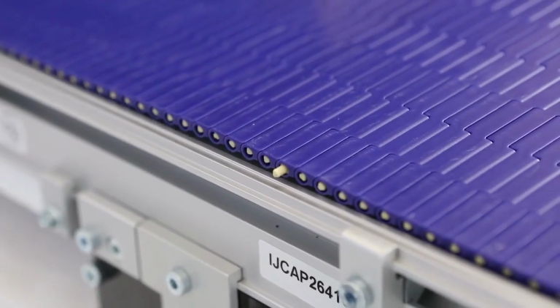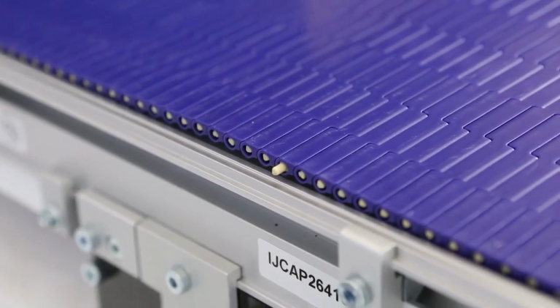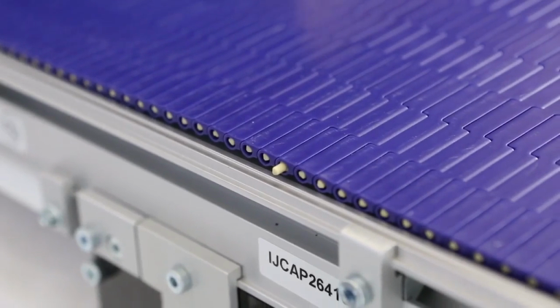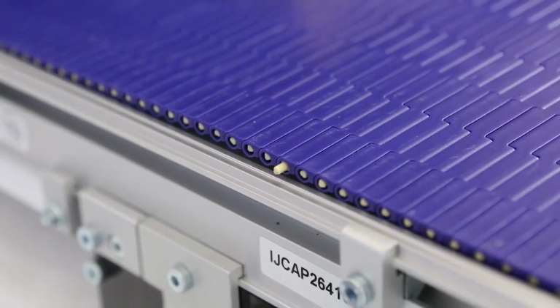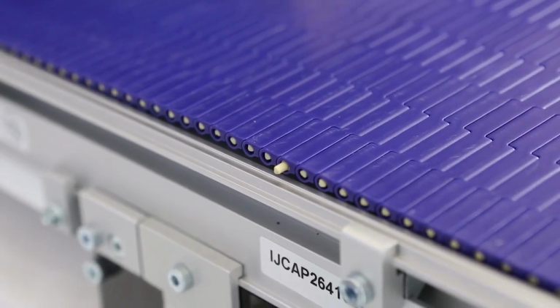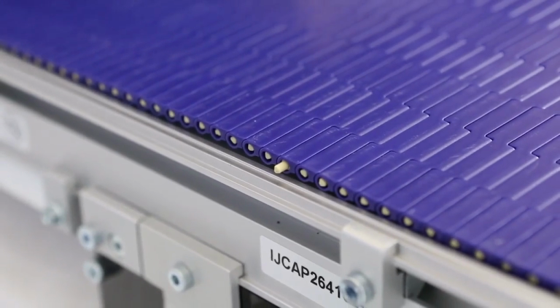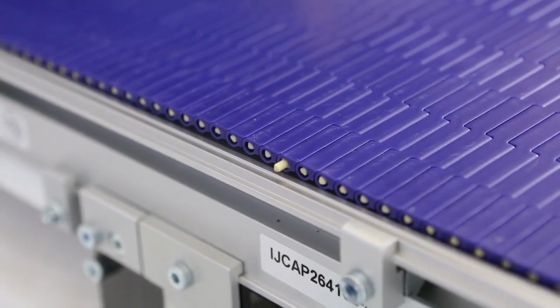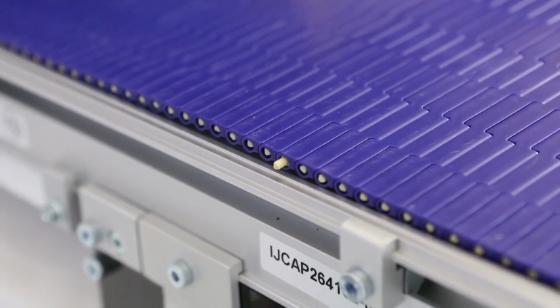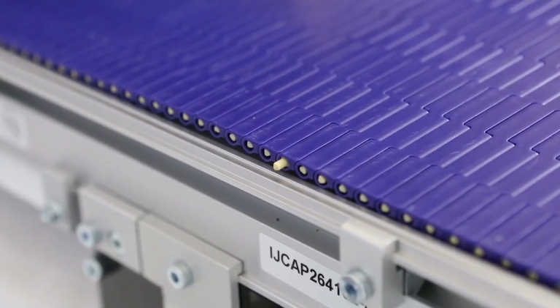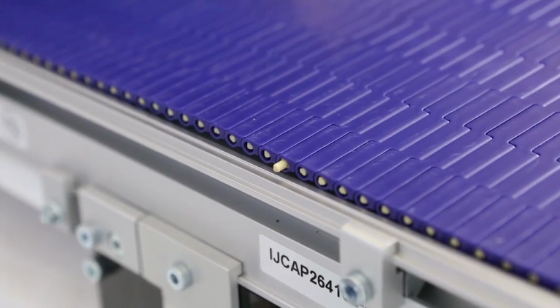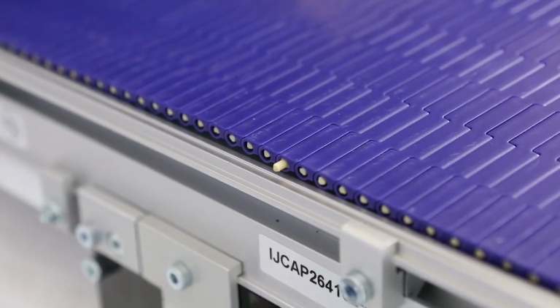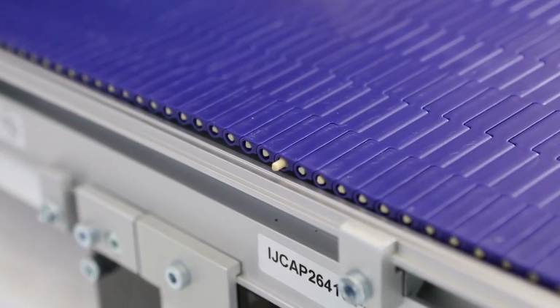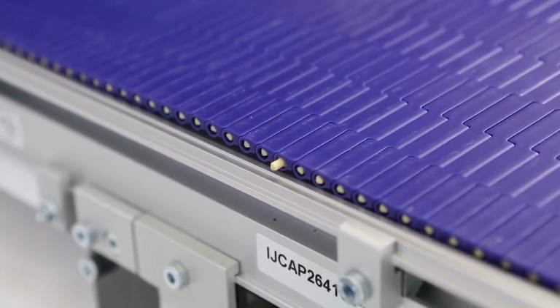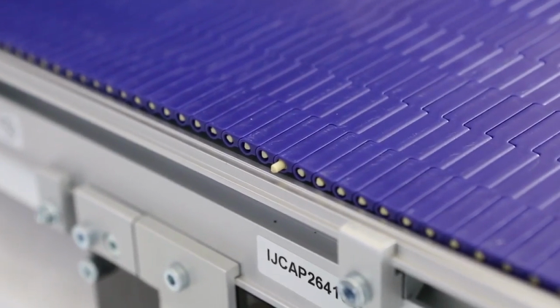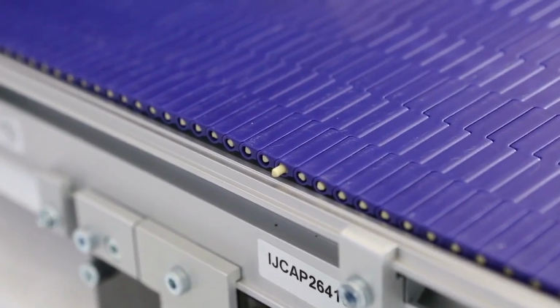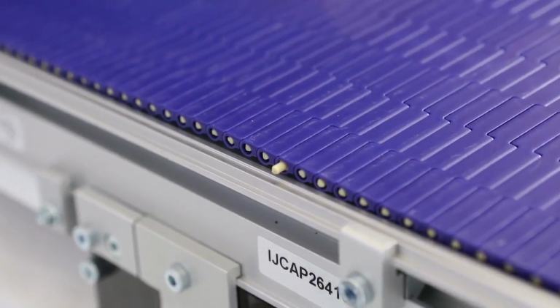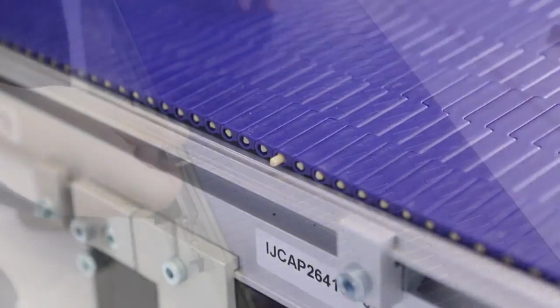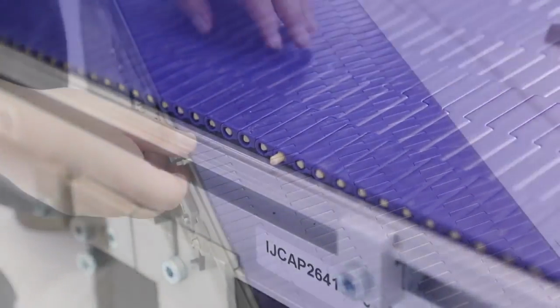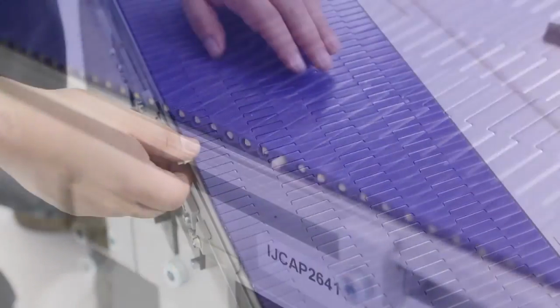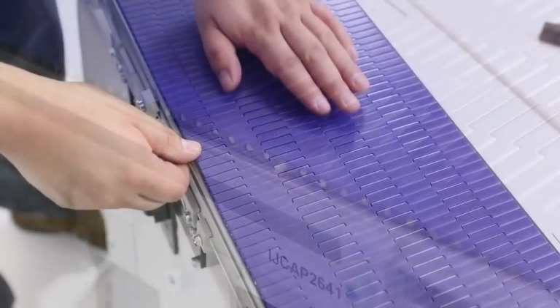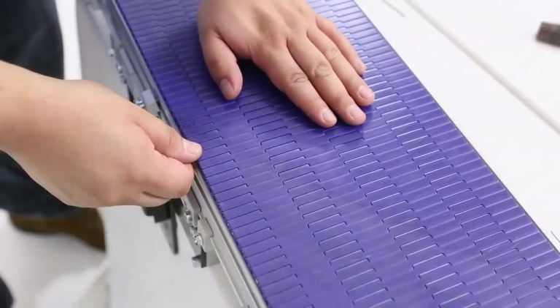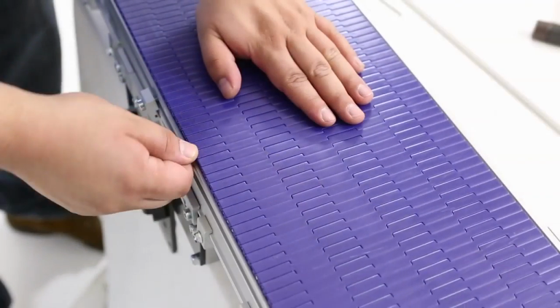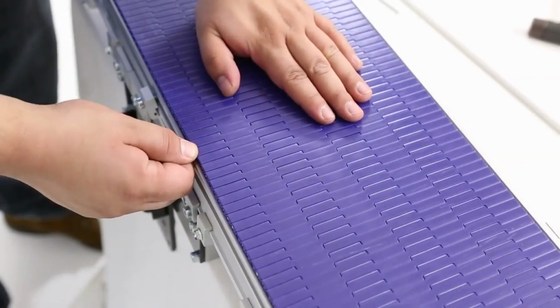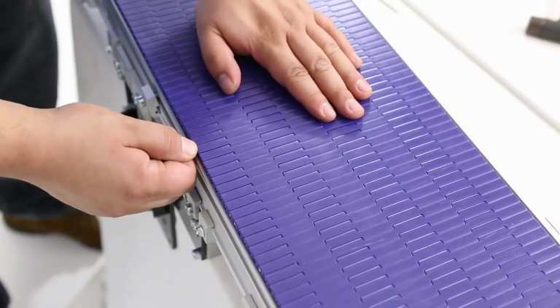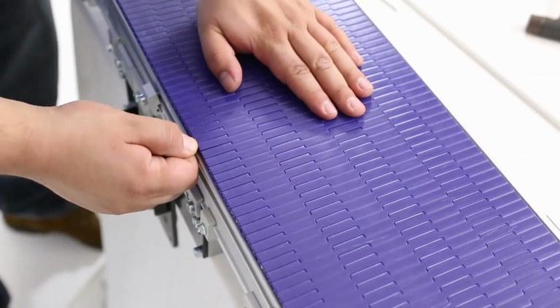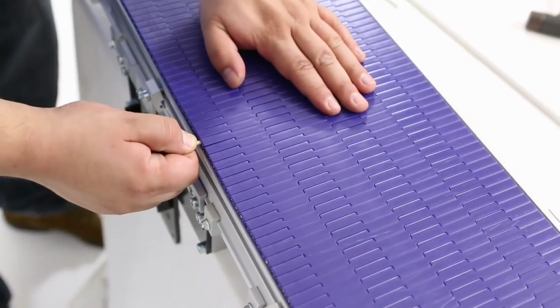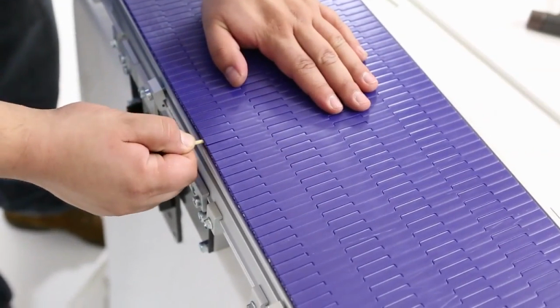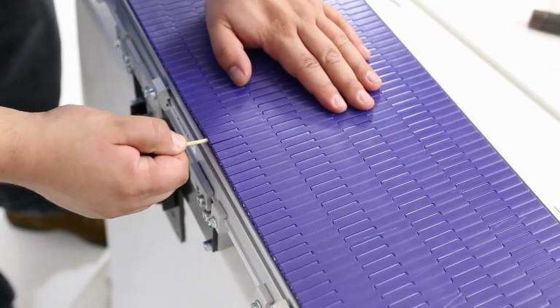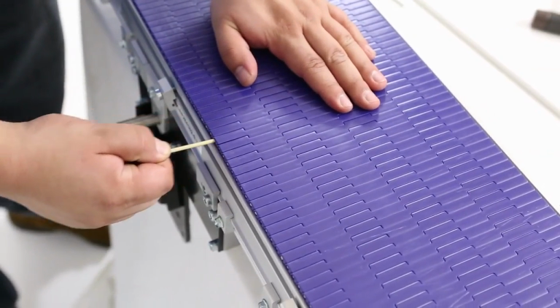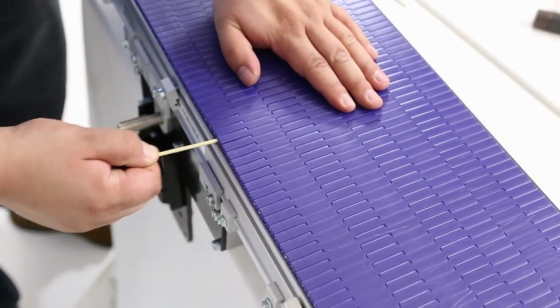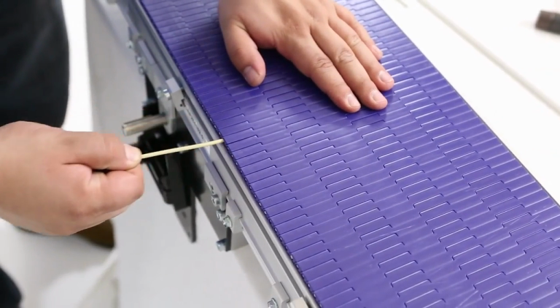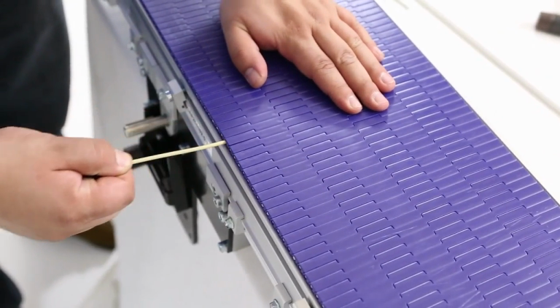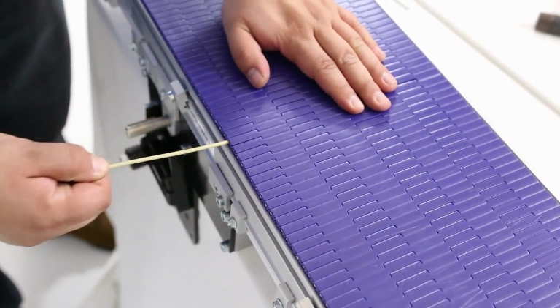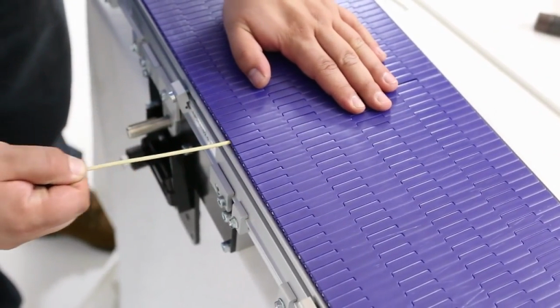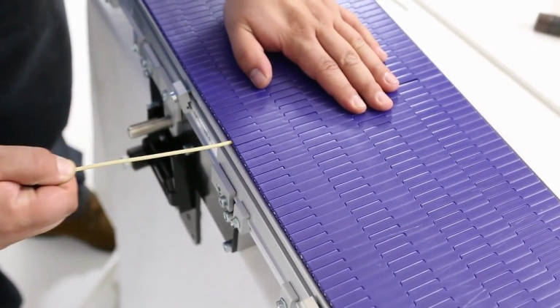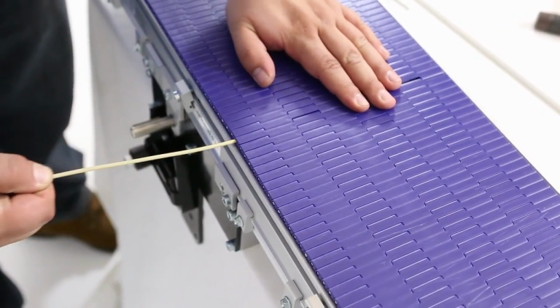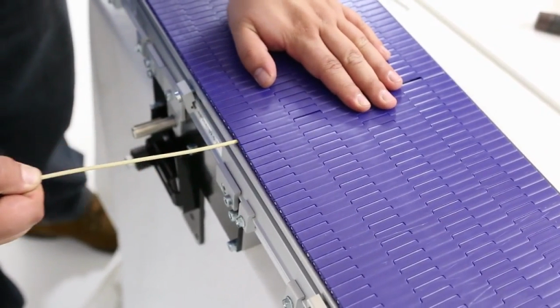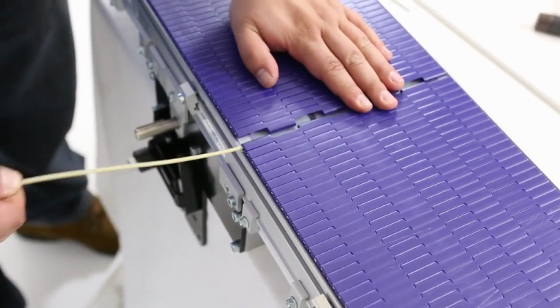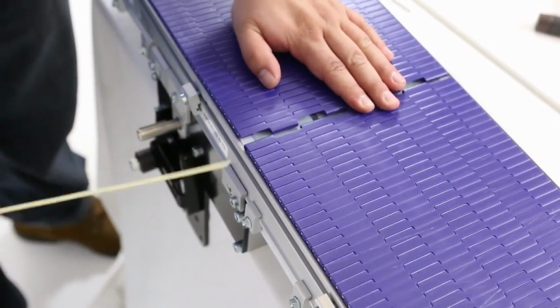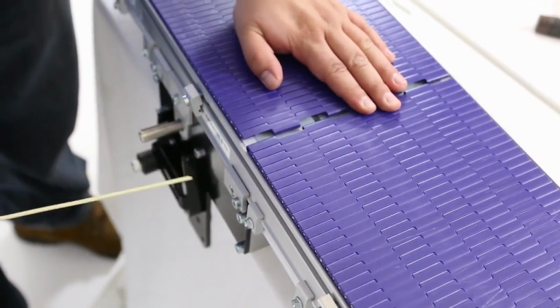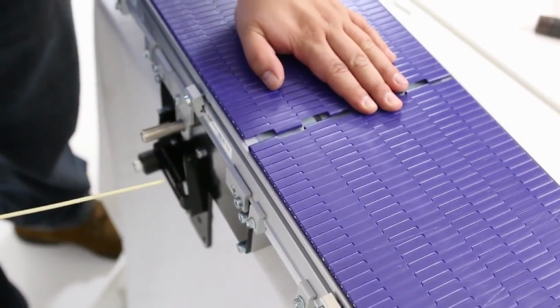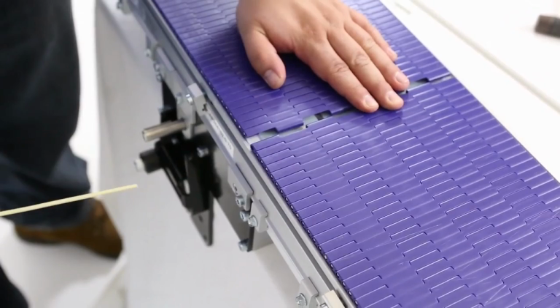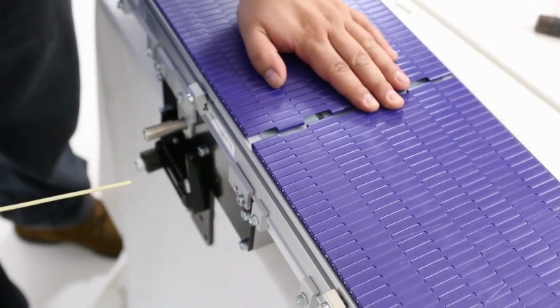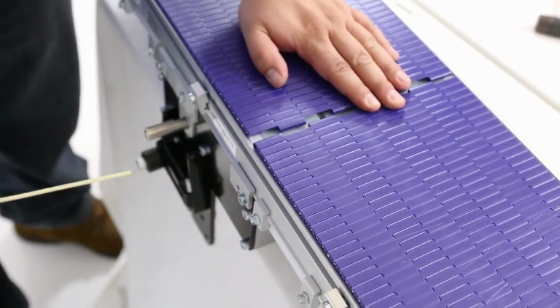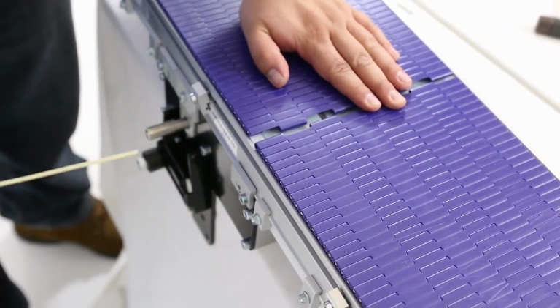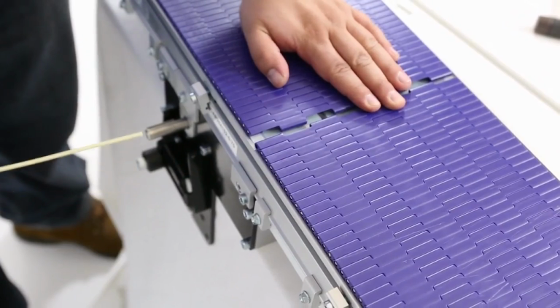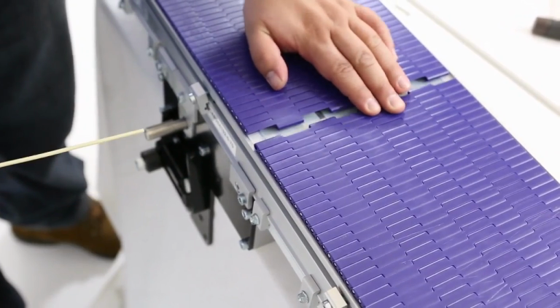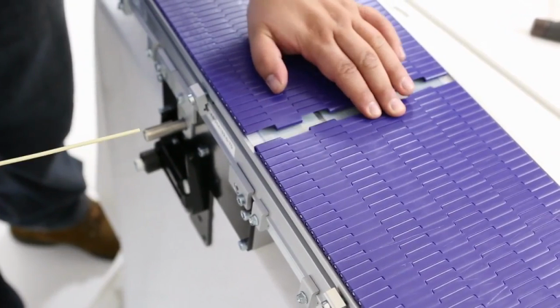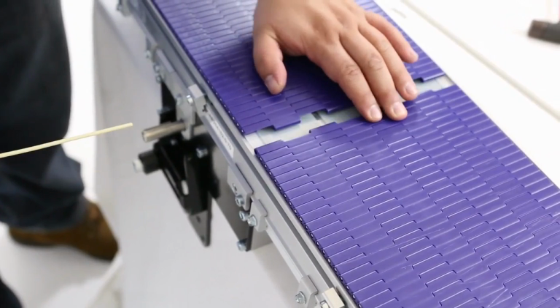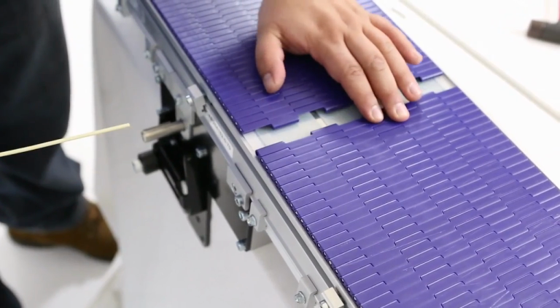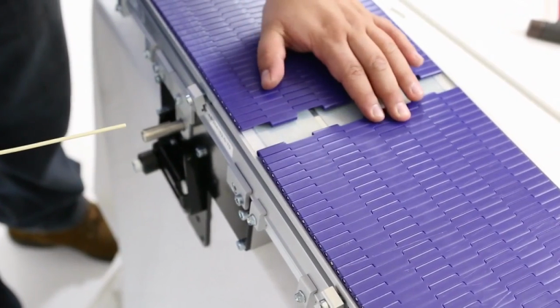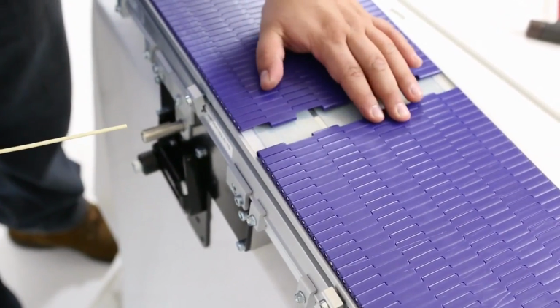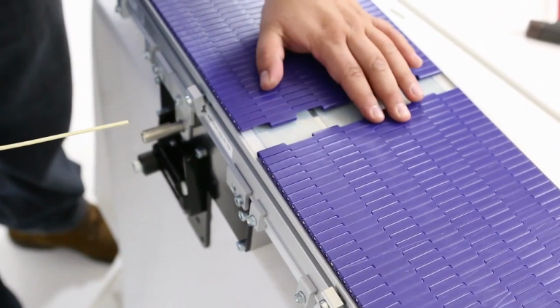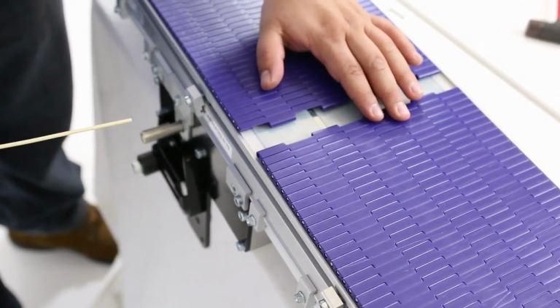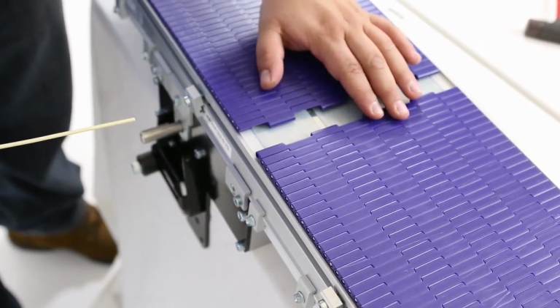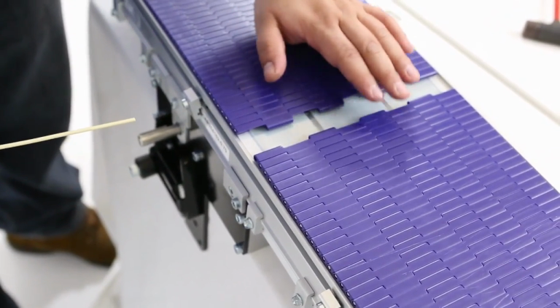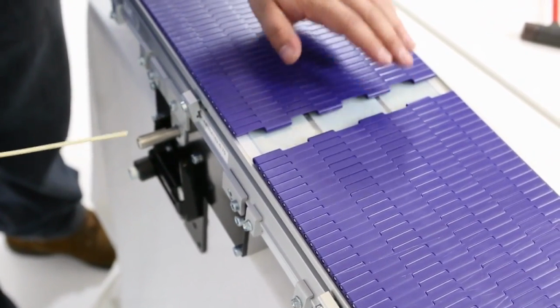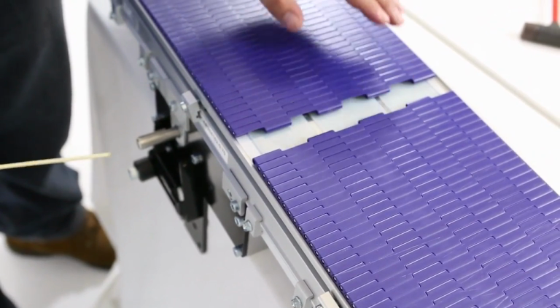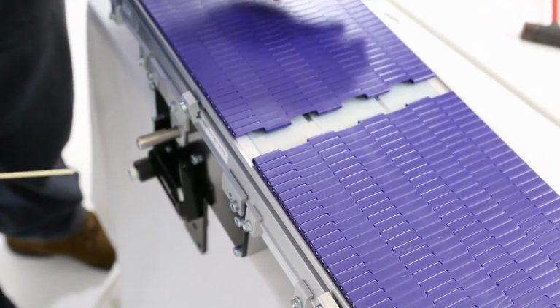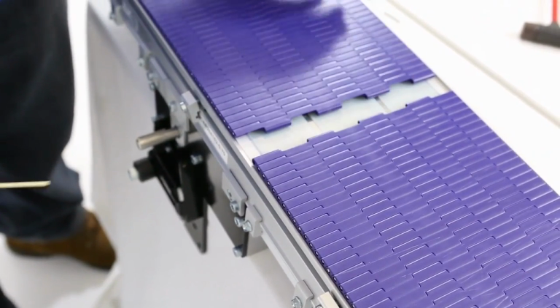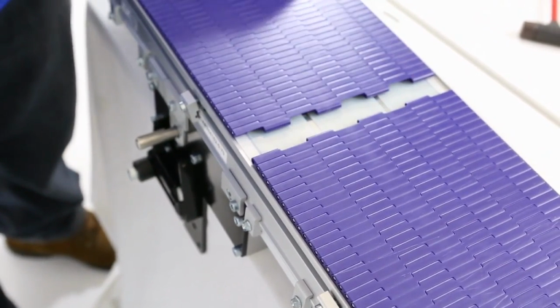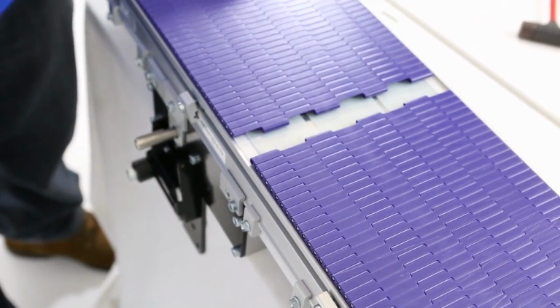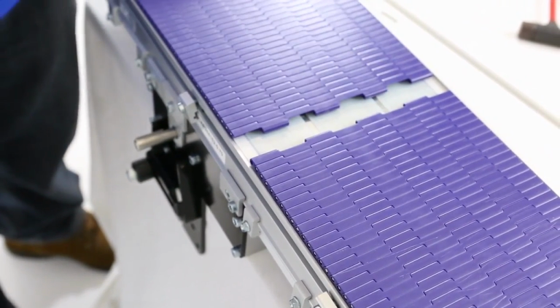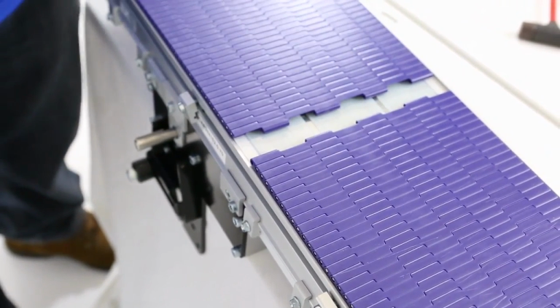If the pin isn't coming out after a few hits, you may not be pushing the opposite side of the pin head.